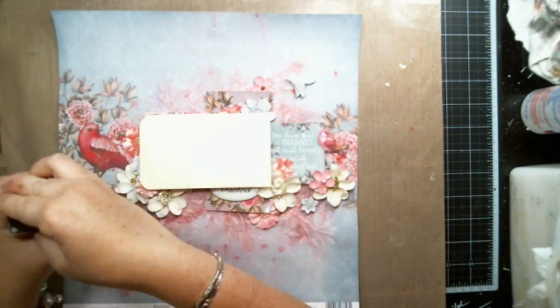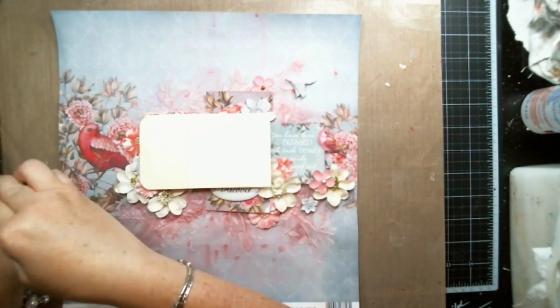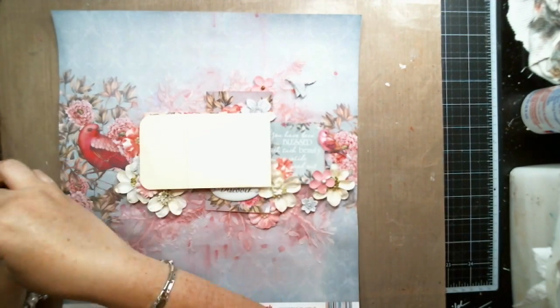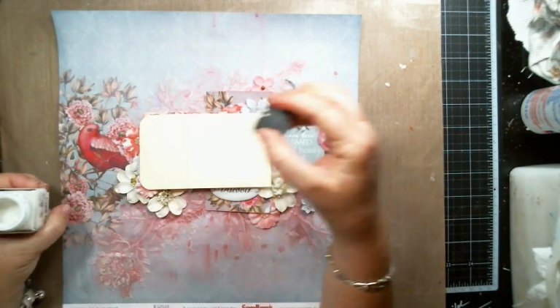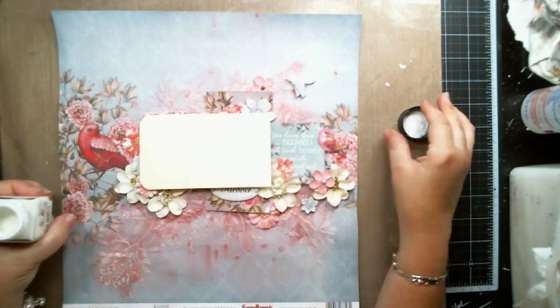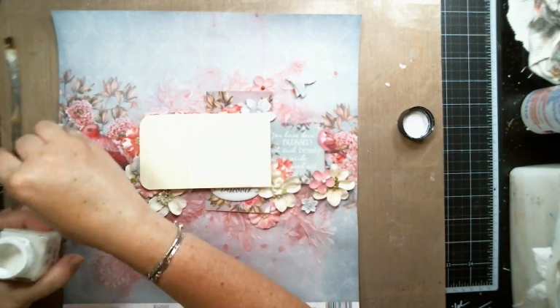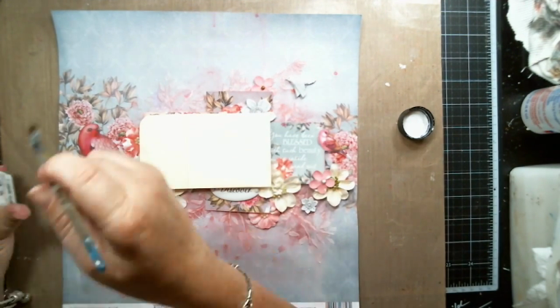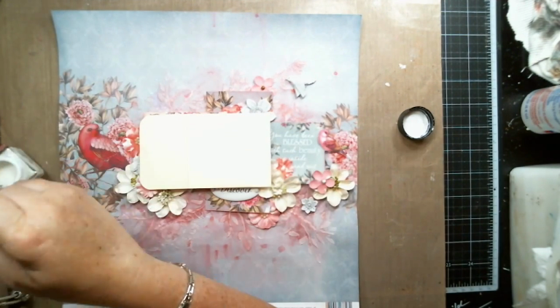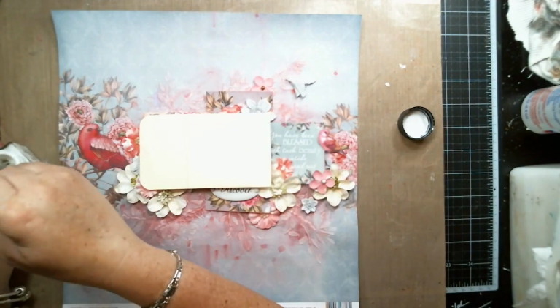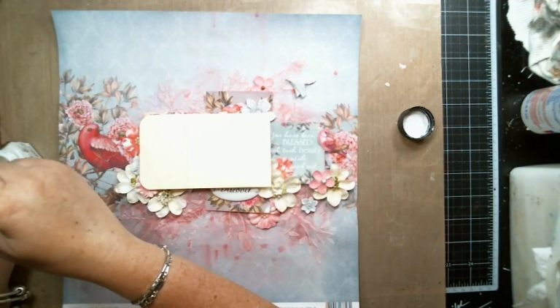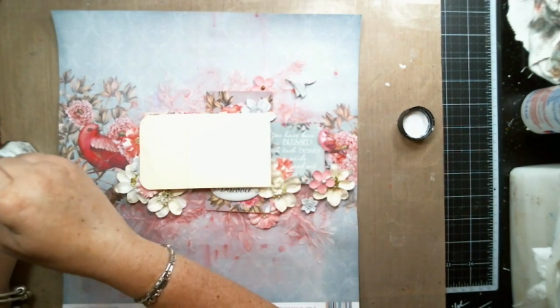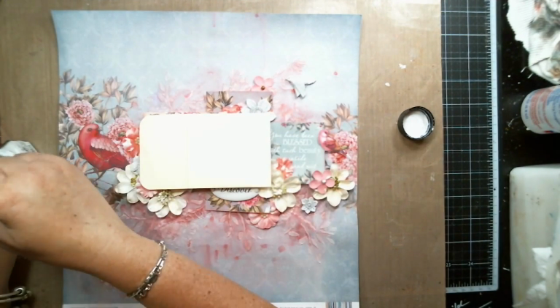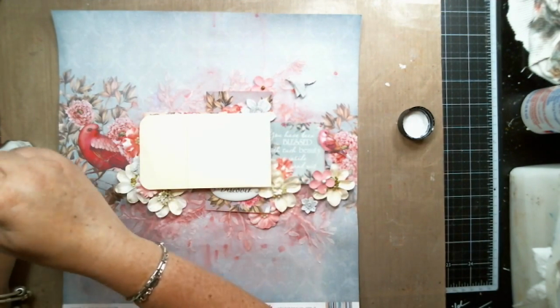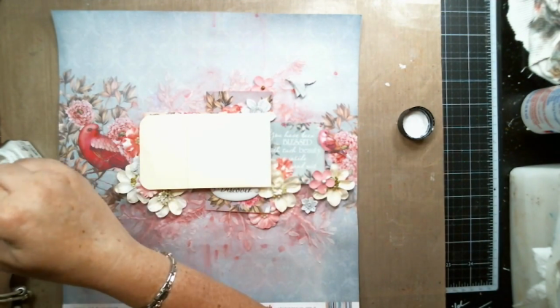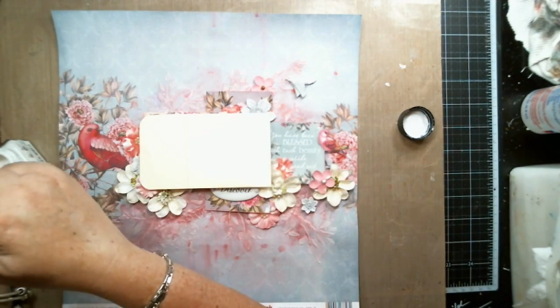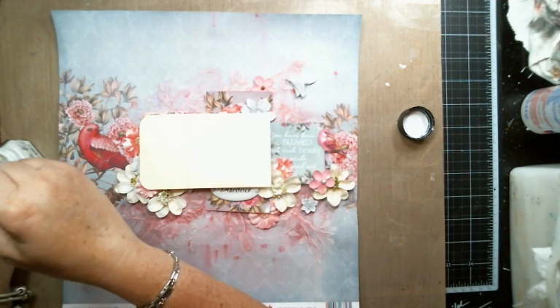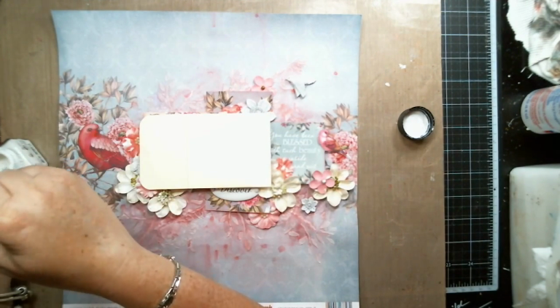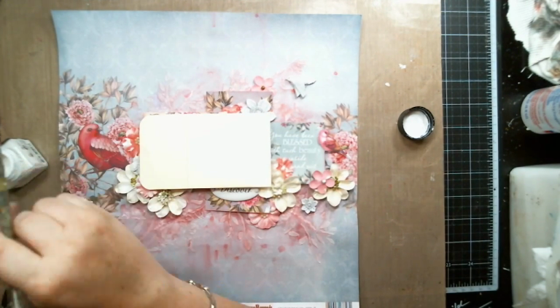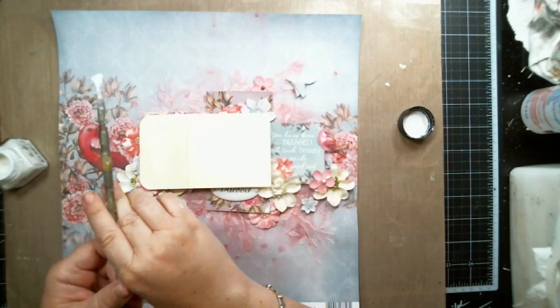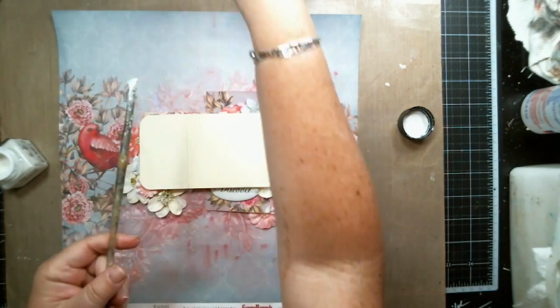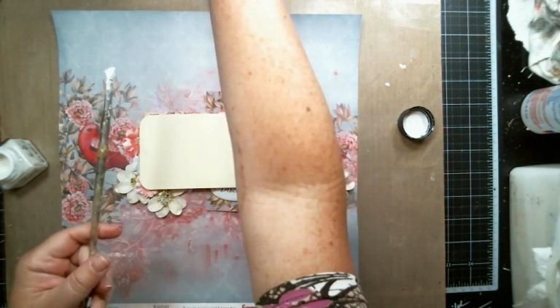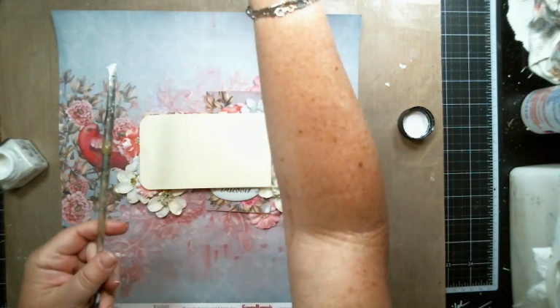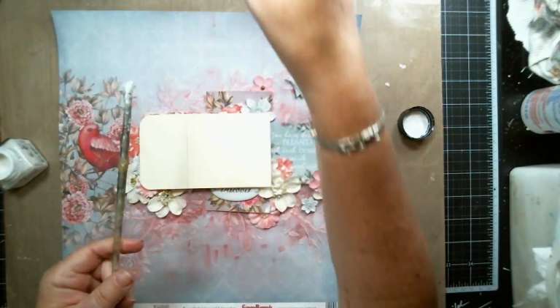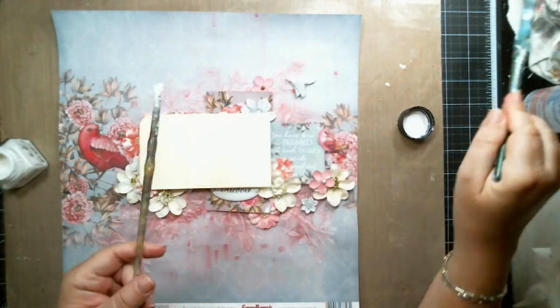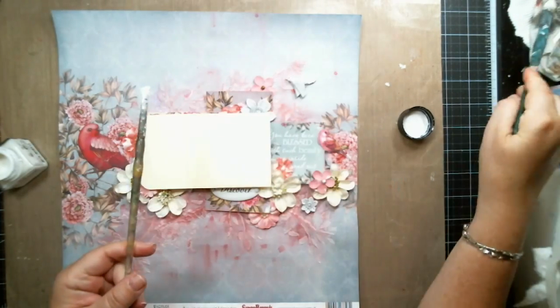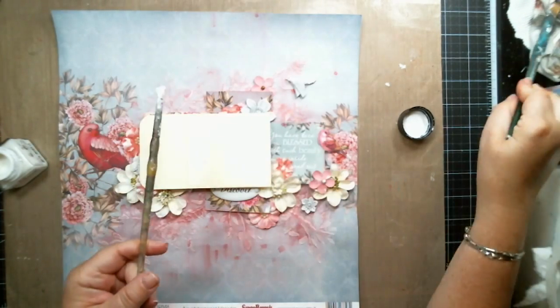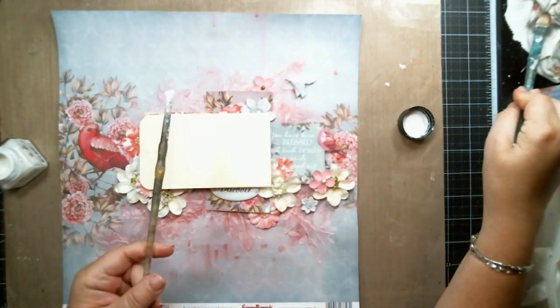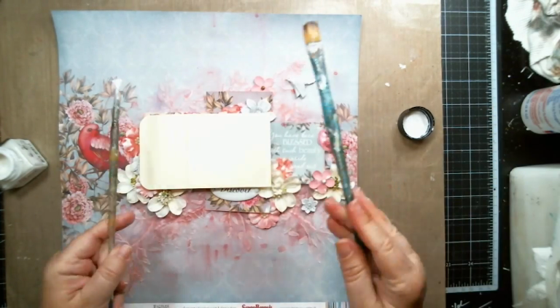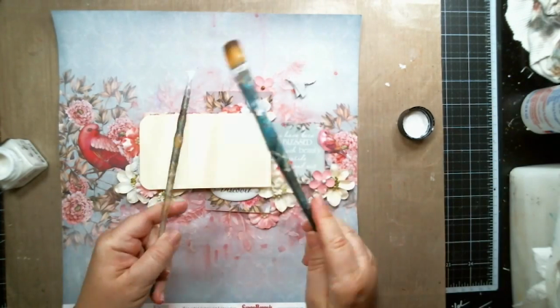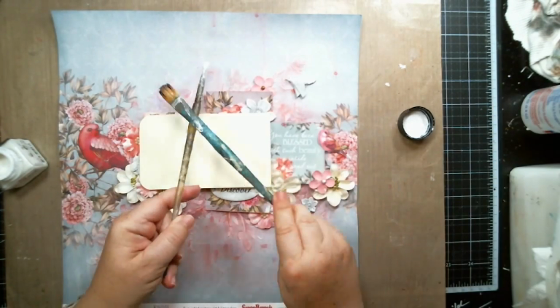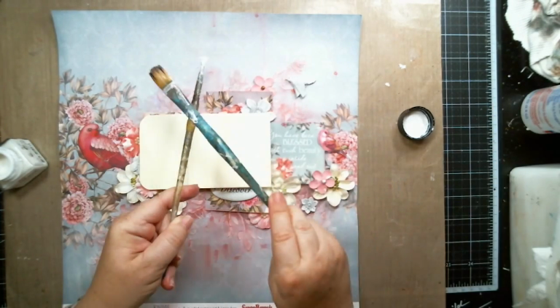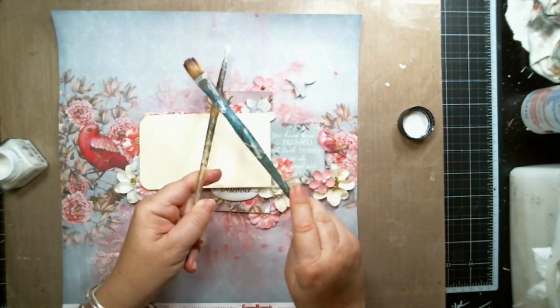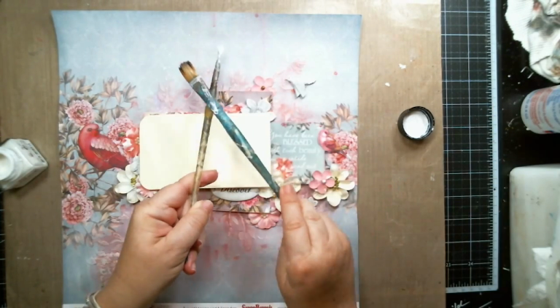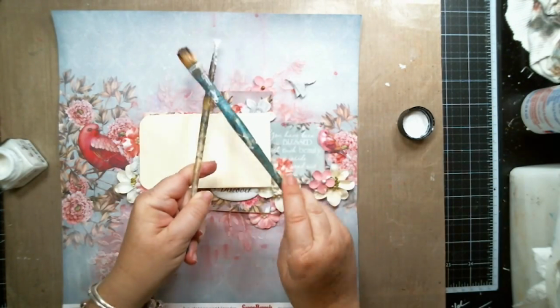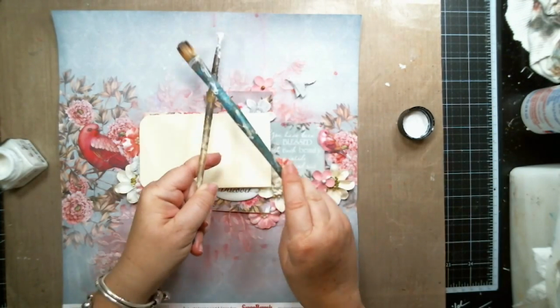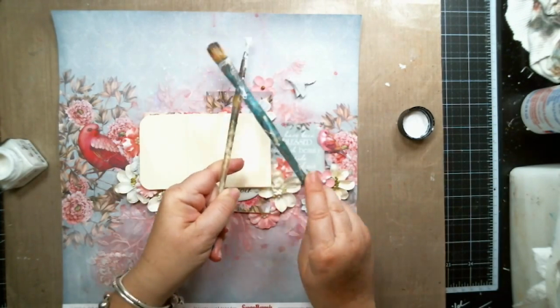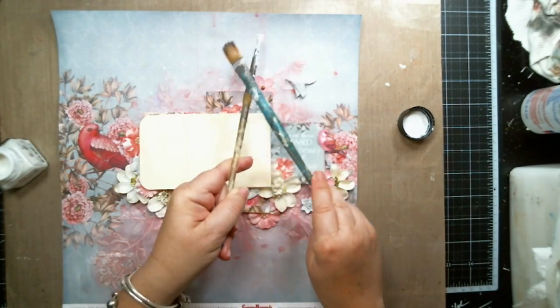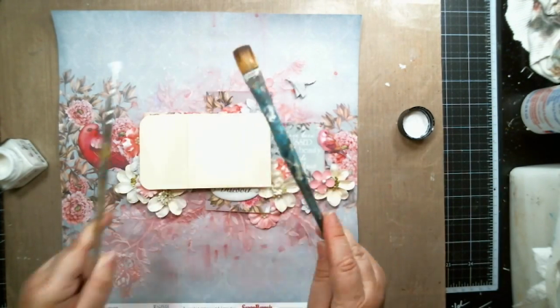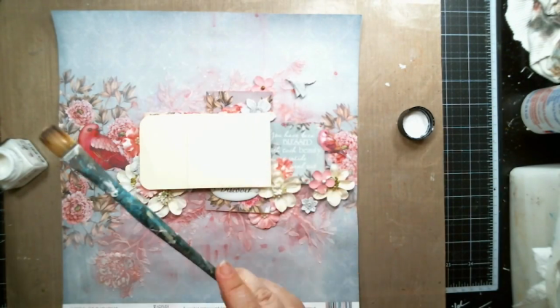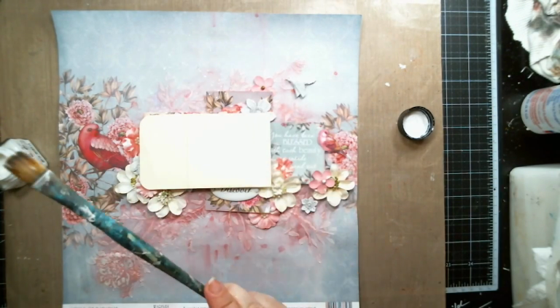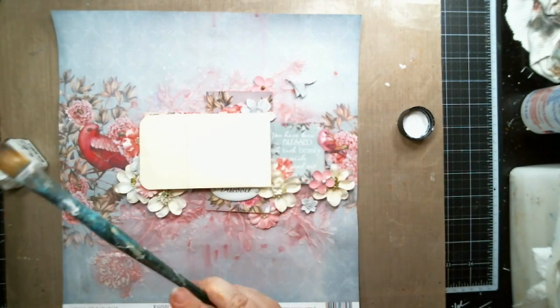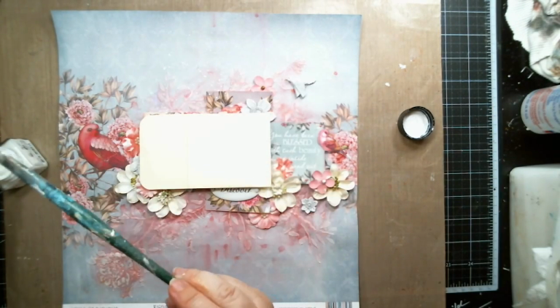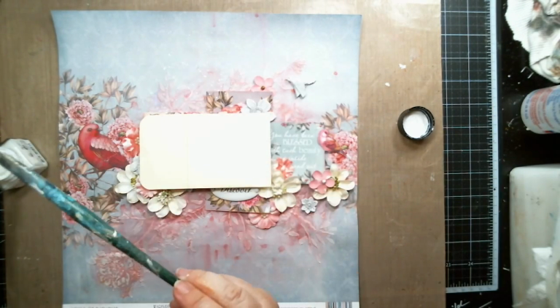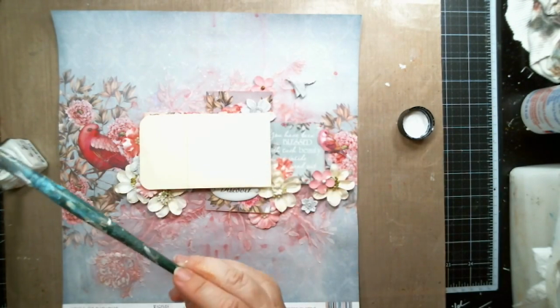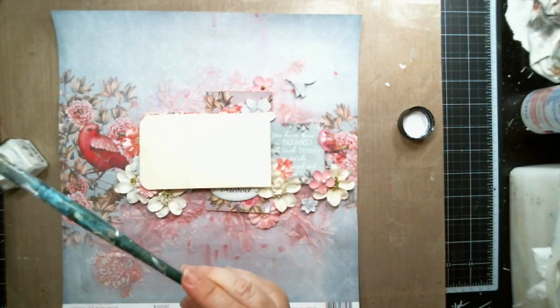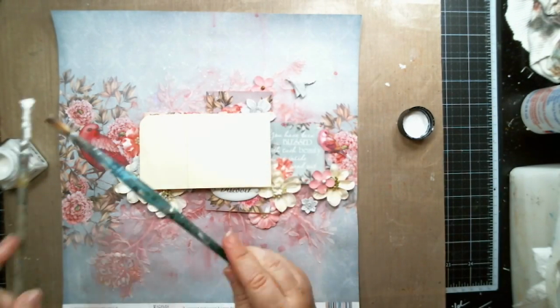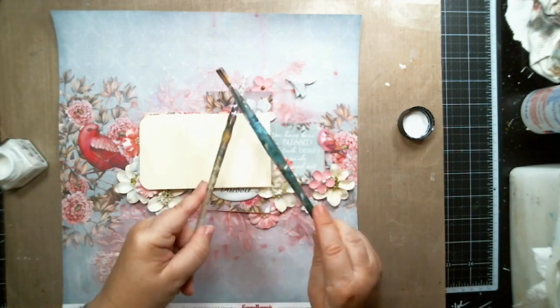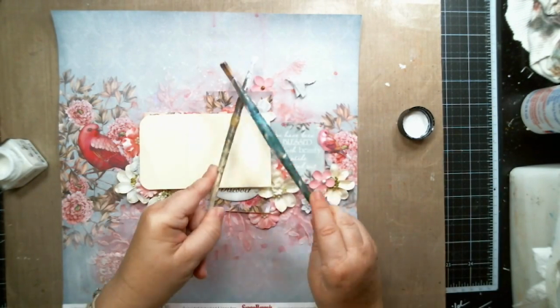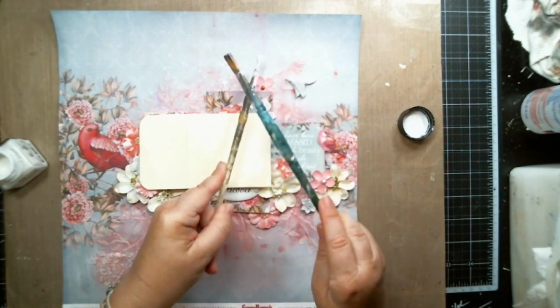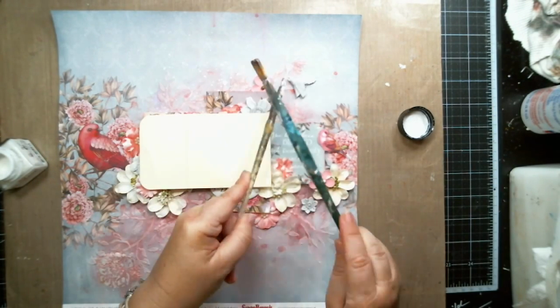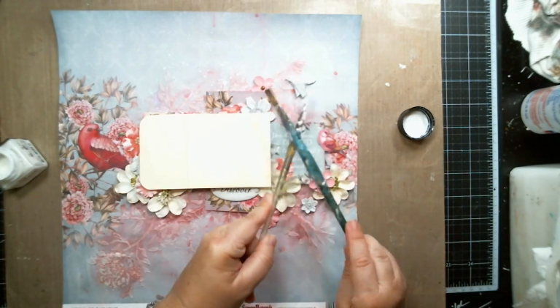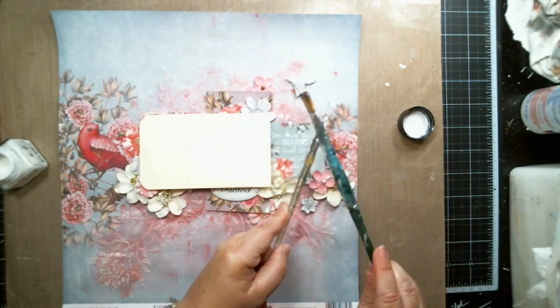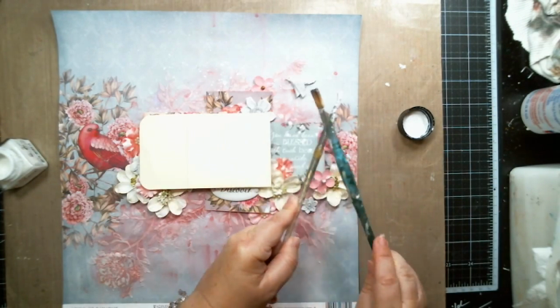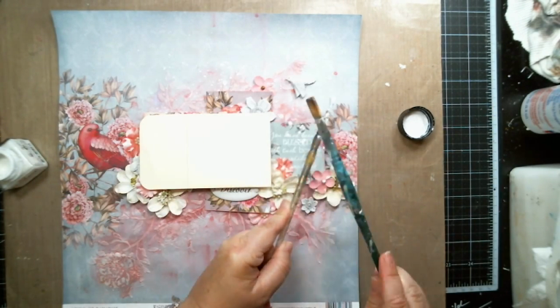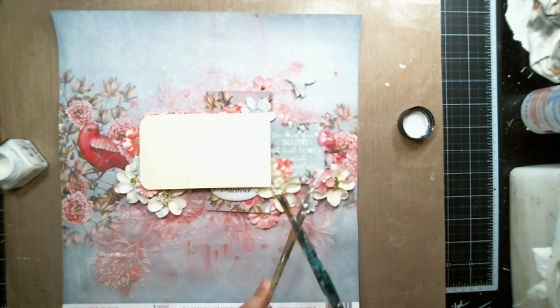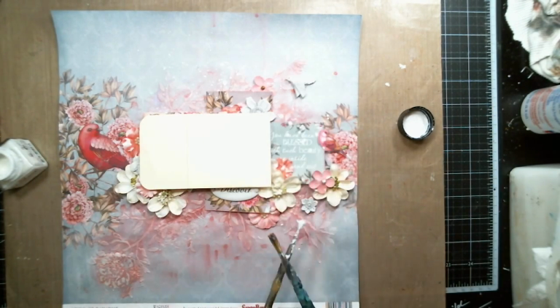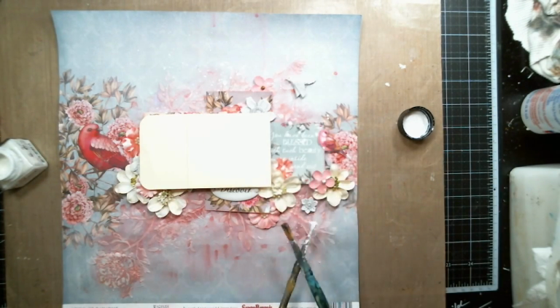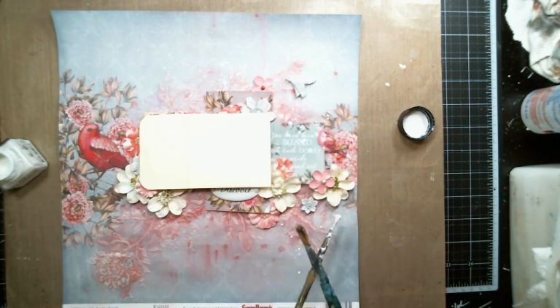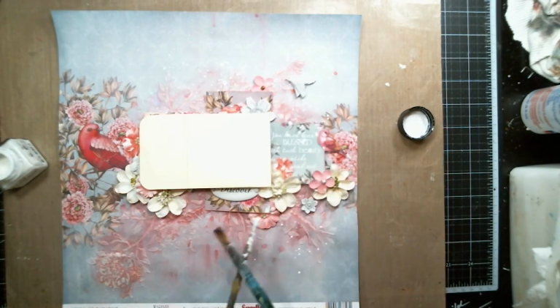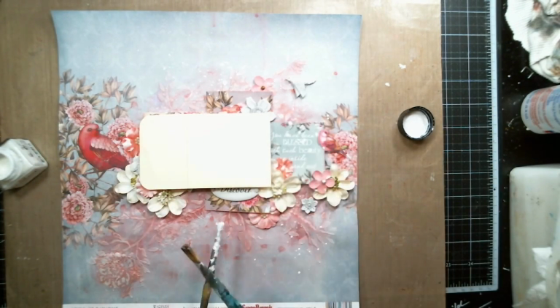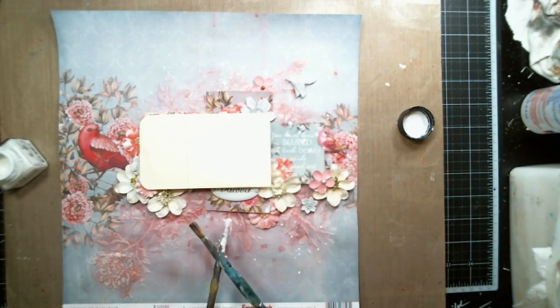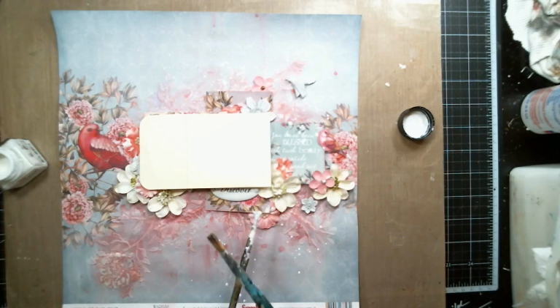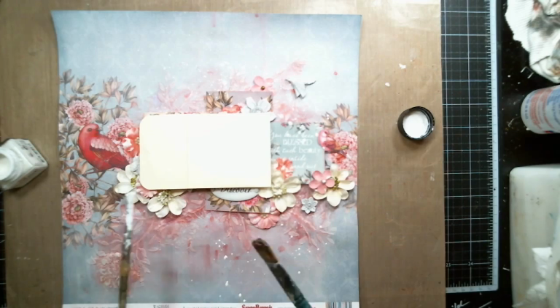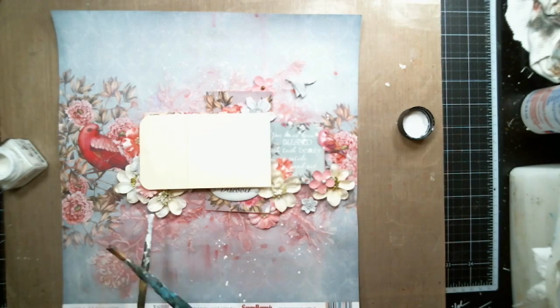Finally I wanted some splatters, so I used some white watercolor paint to add some splatters around the page.